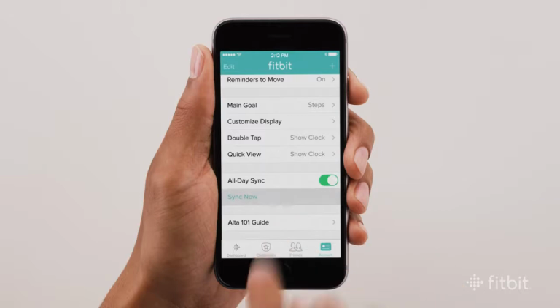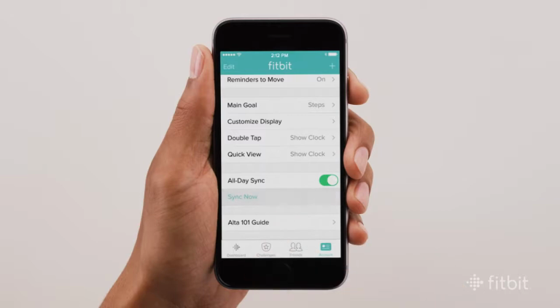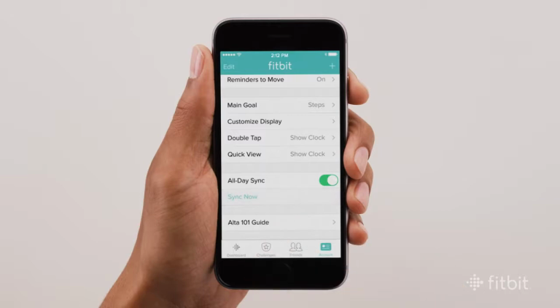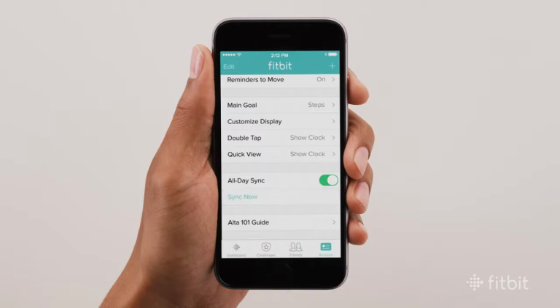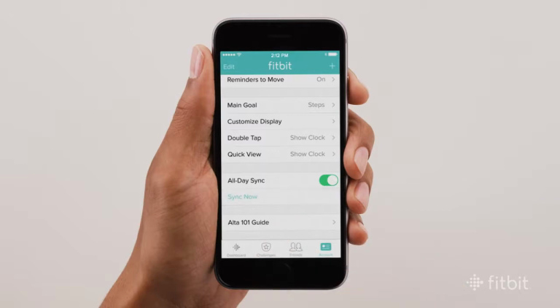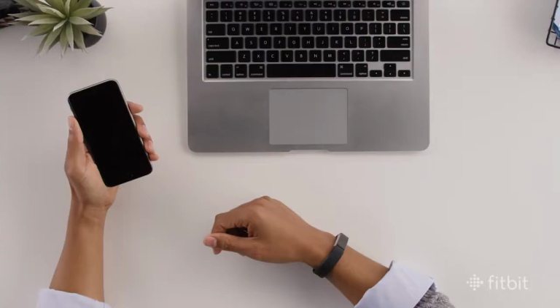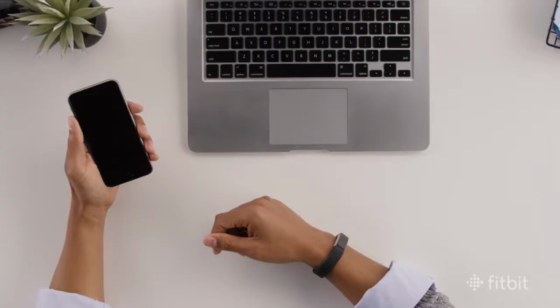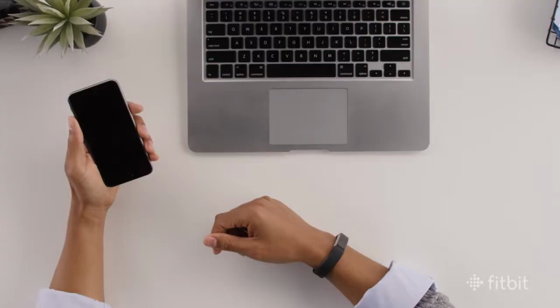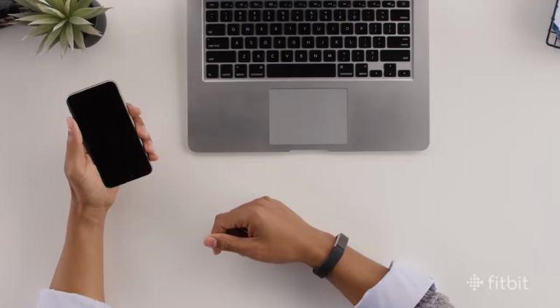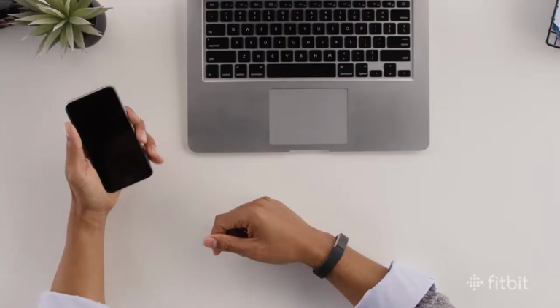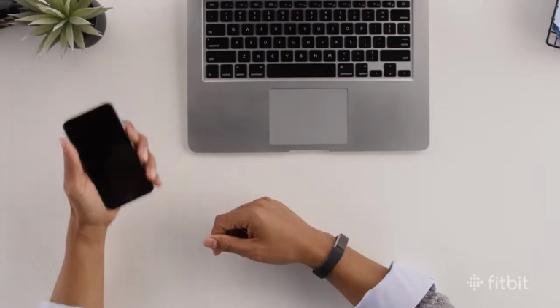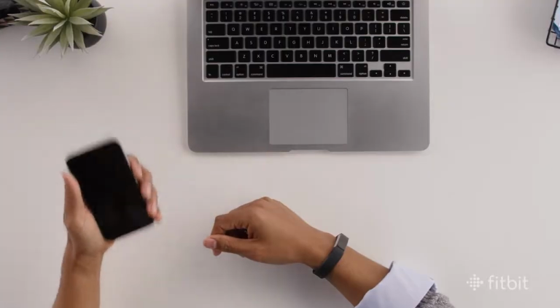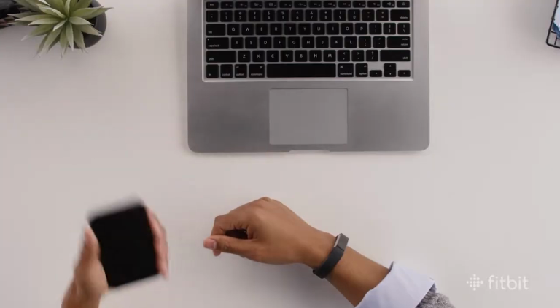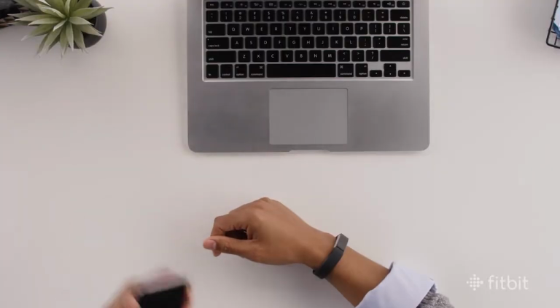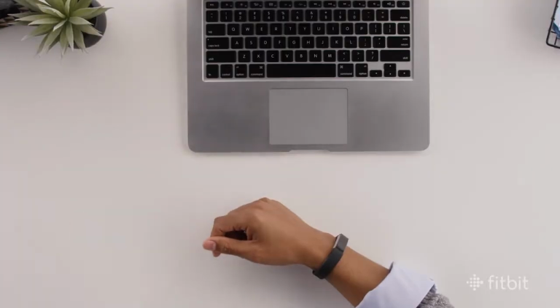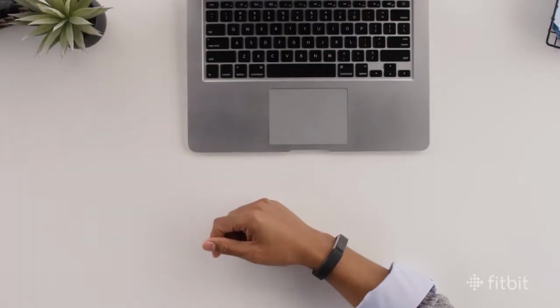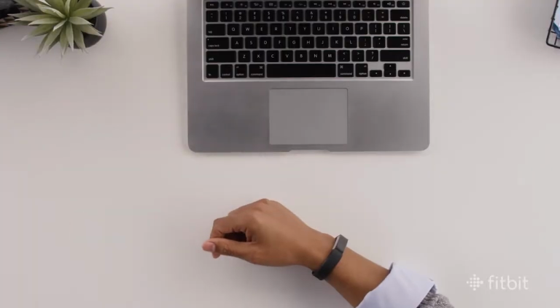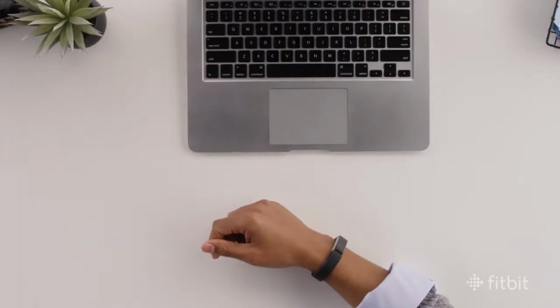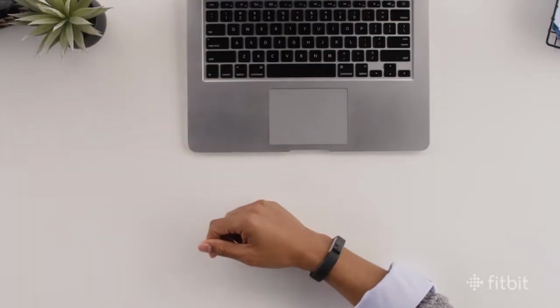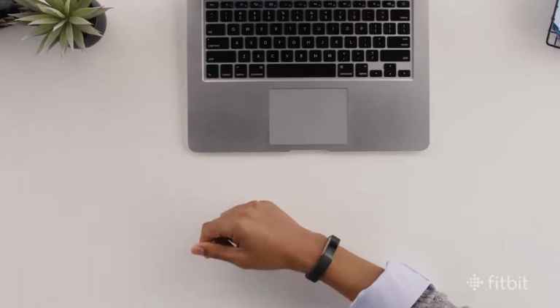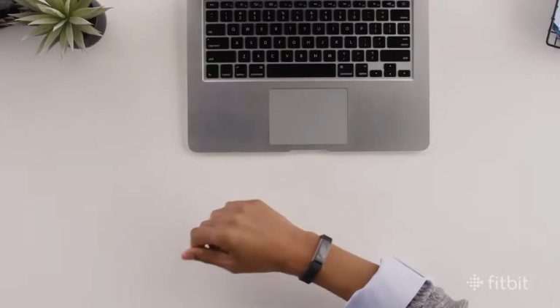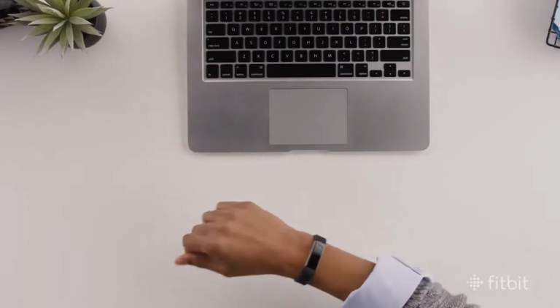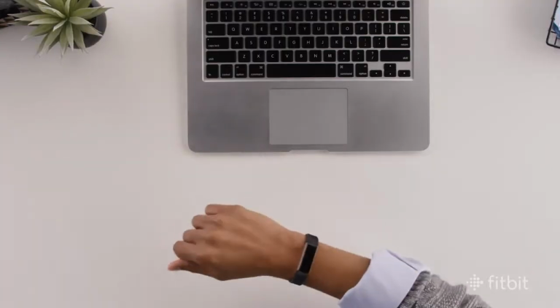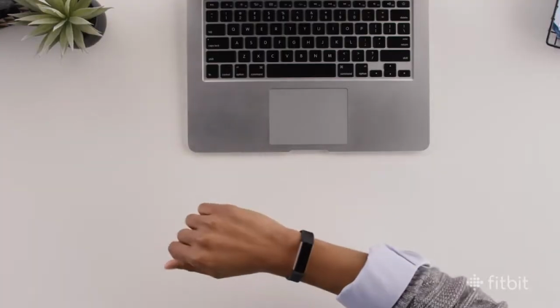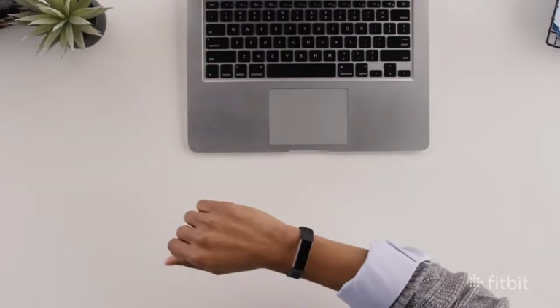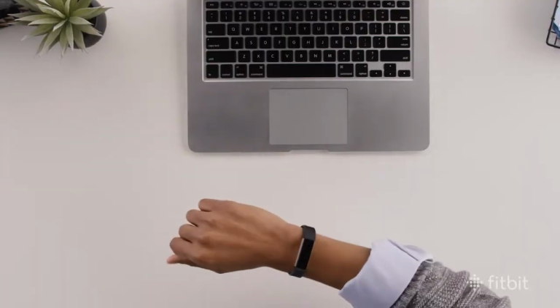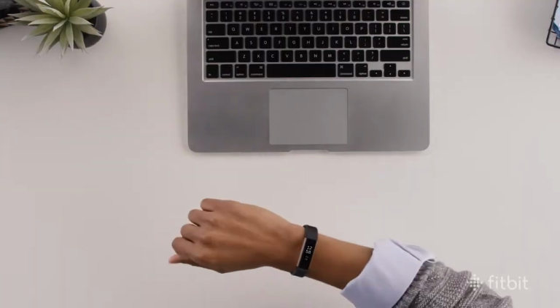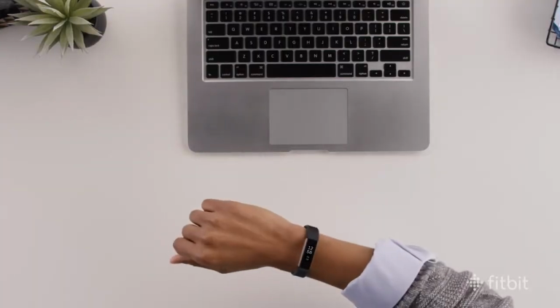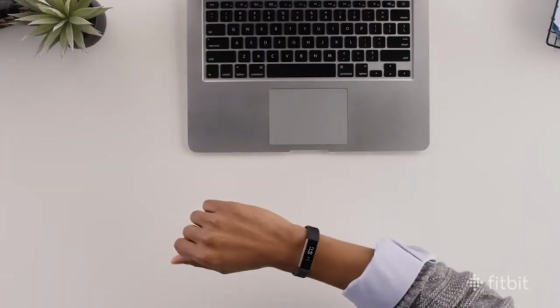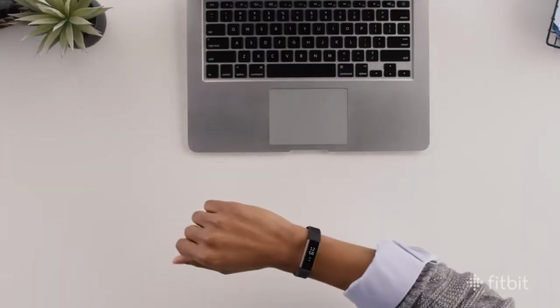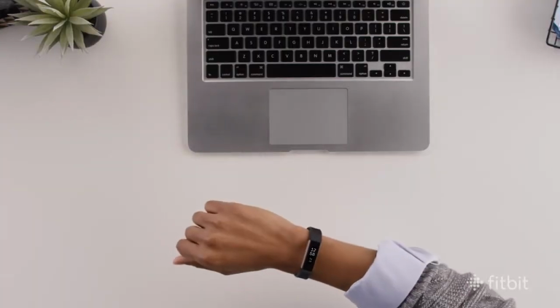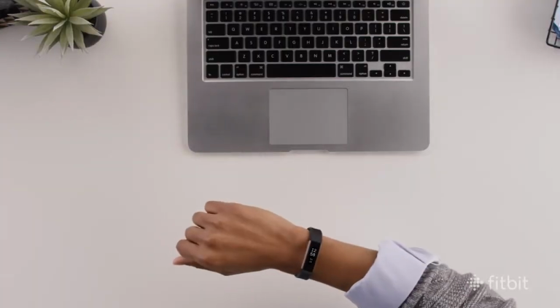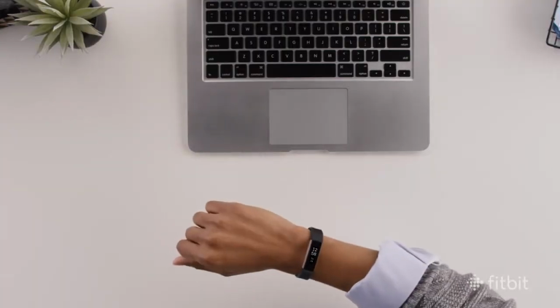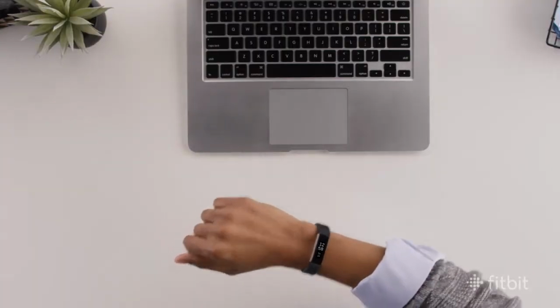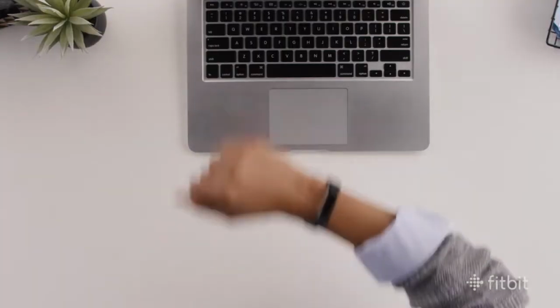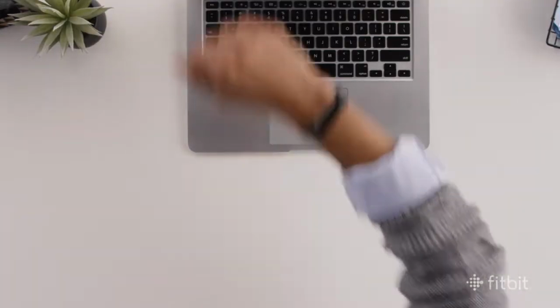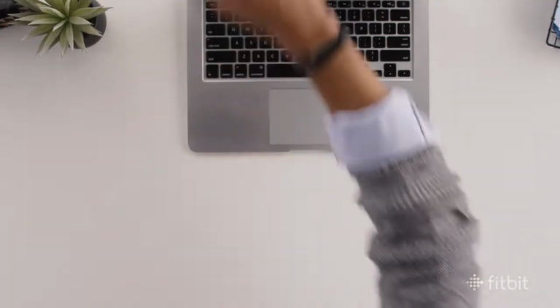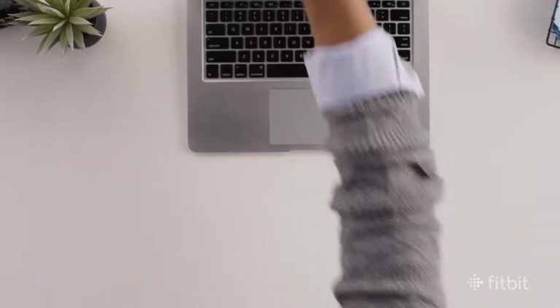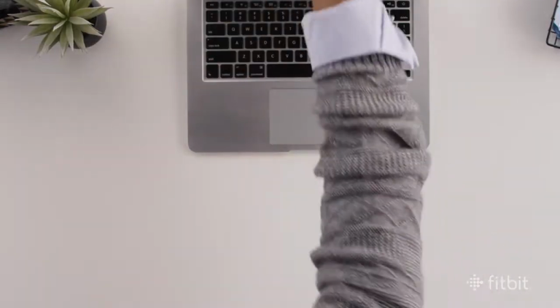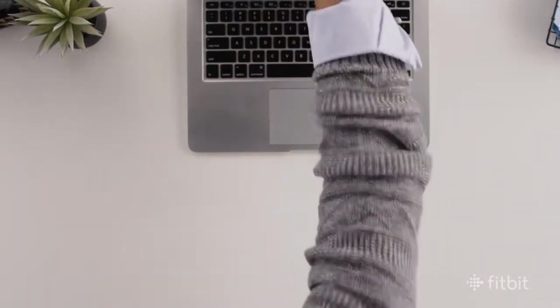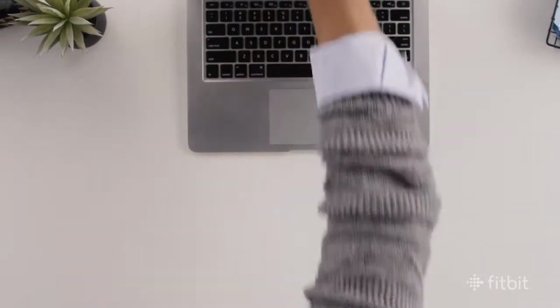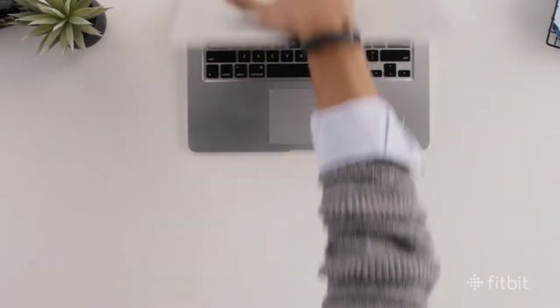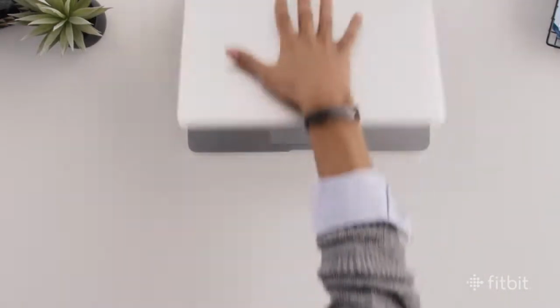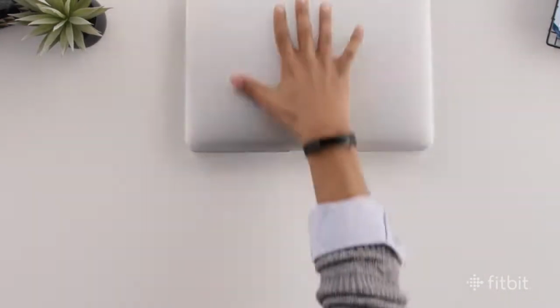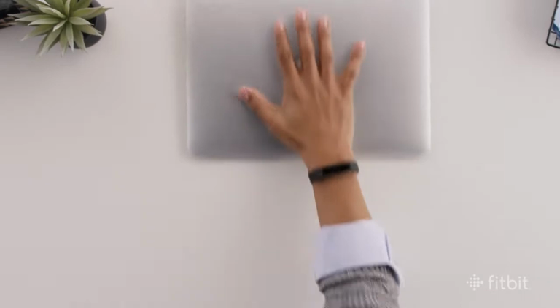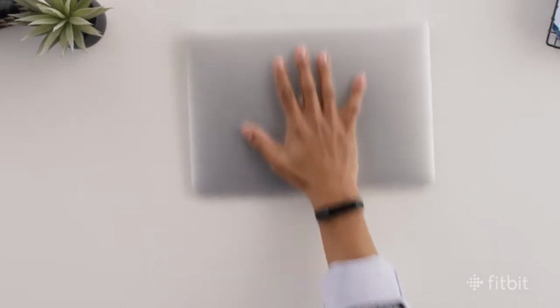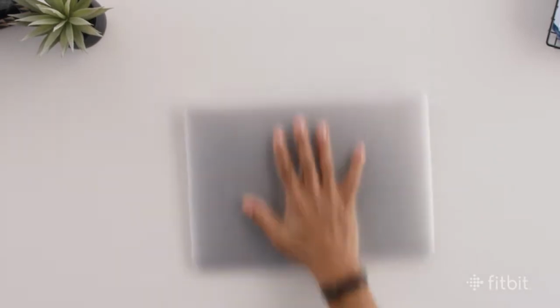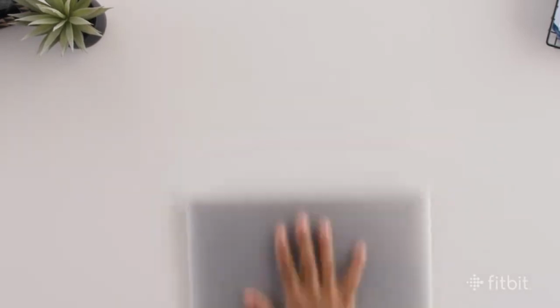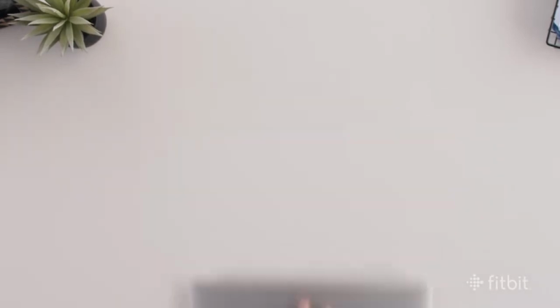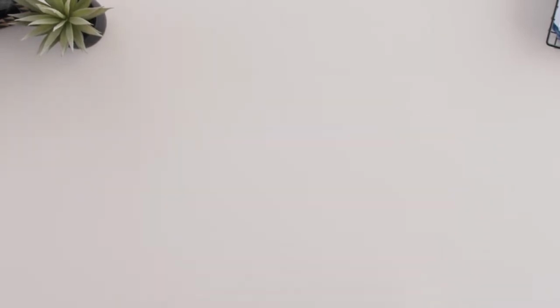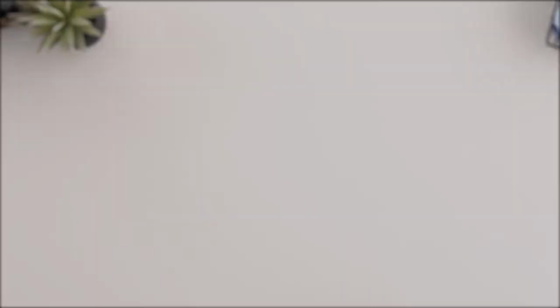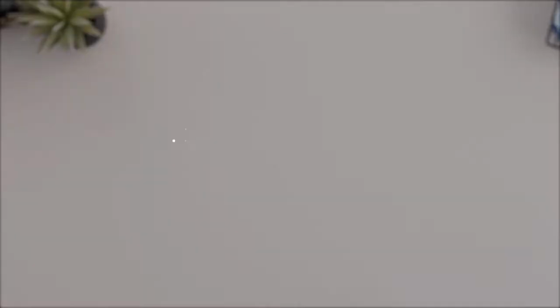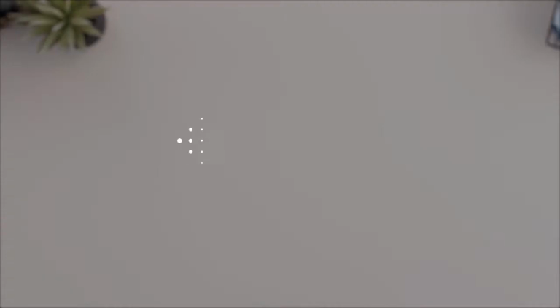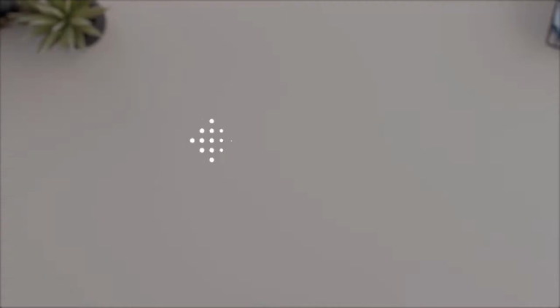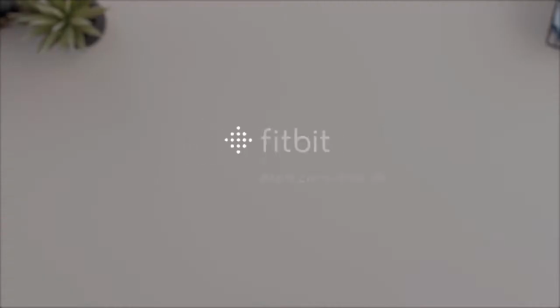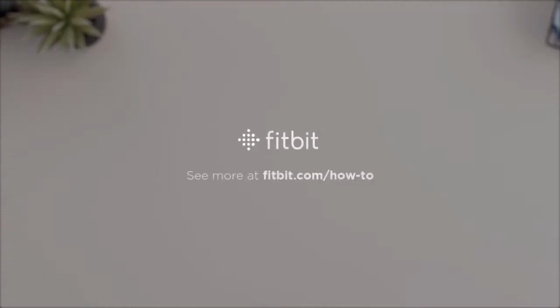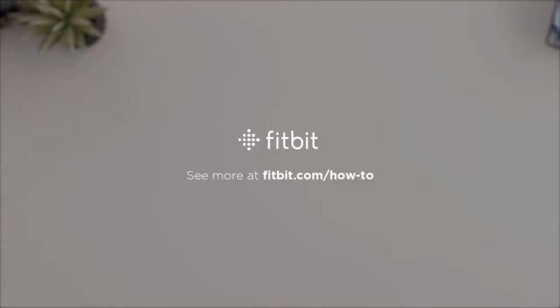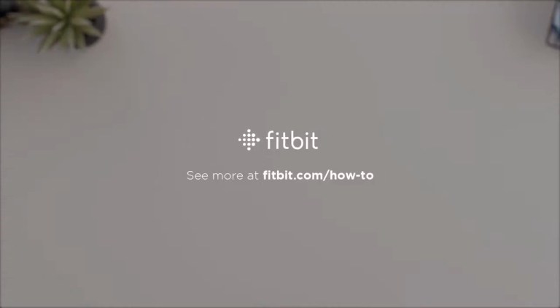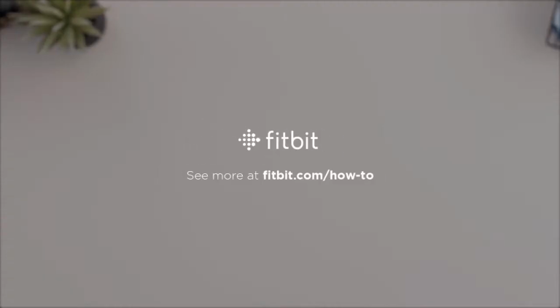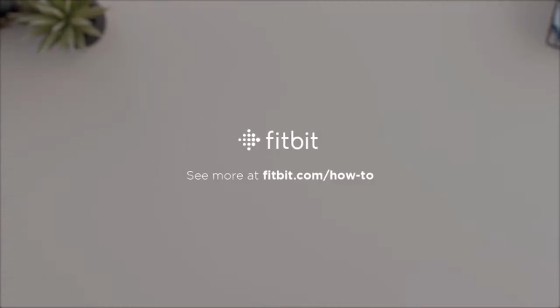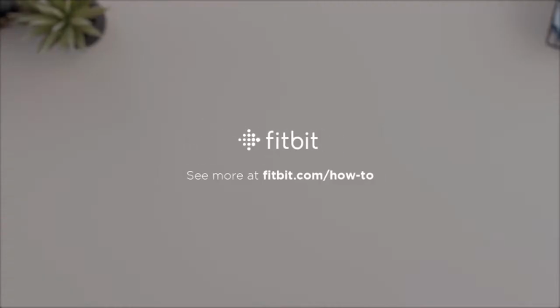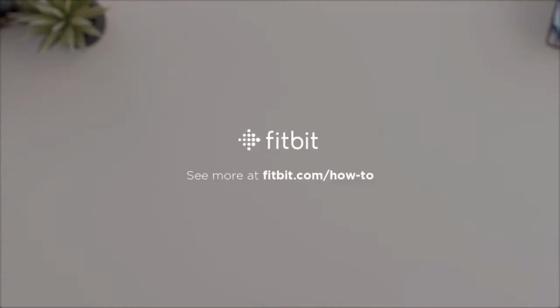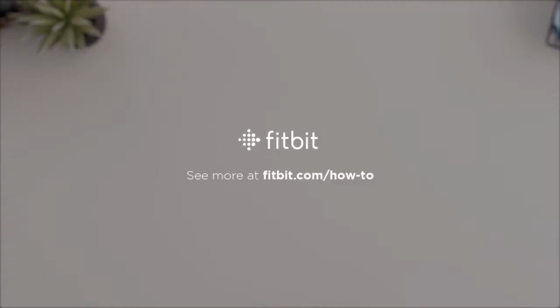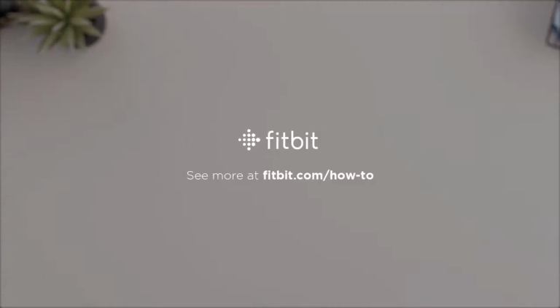There you go! Your tracker is now synced with the app. The next step is for you to start taking steps — let's see if you can get 10,000.